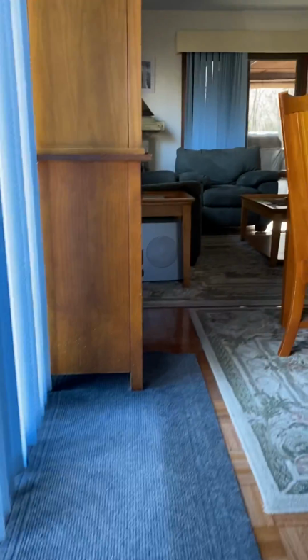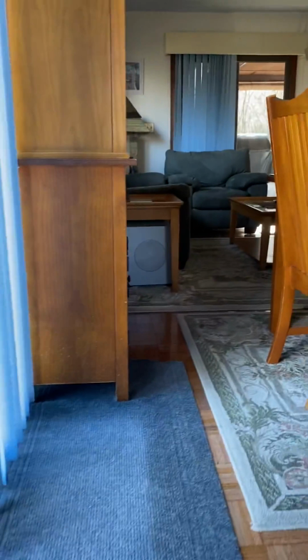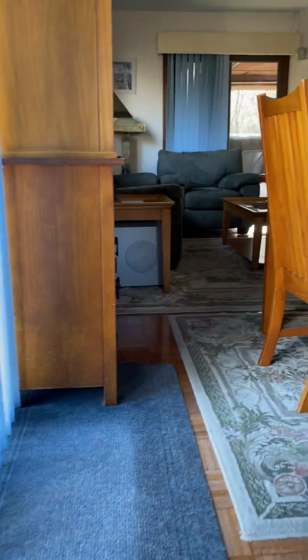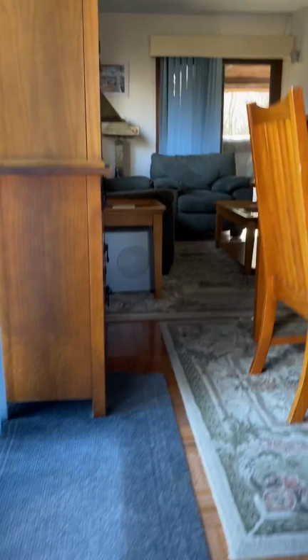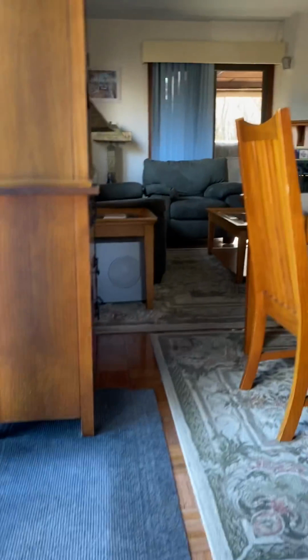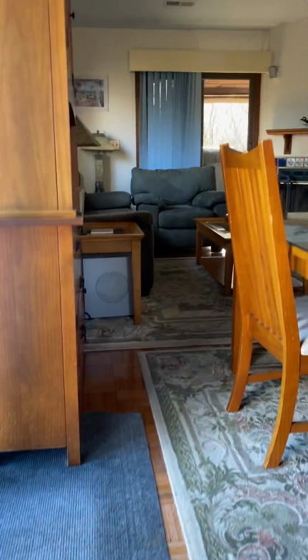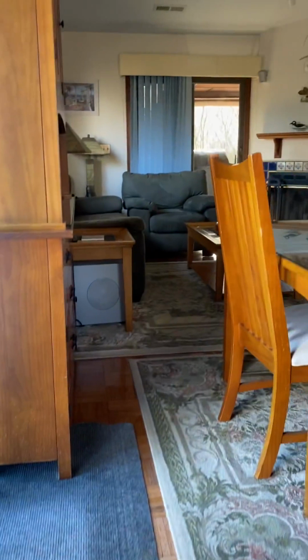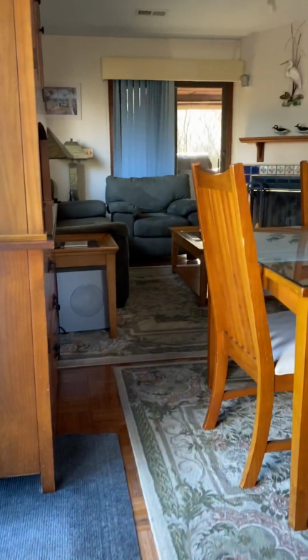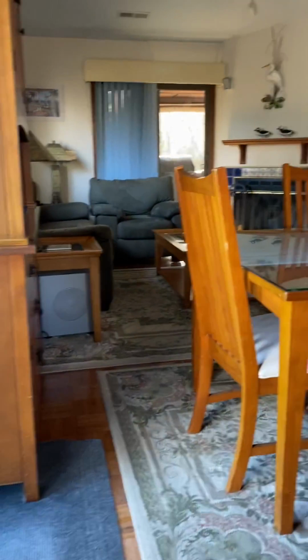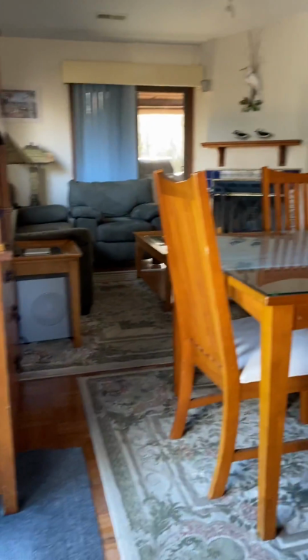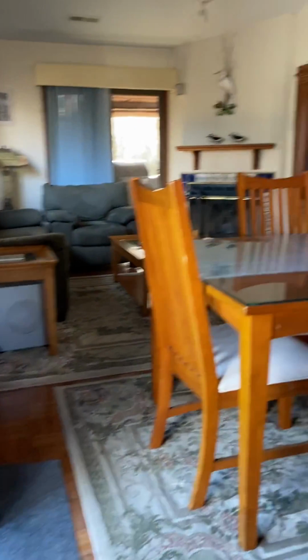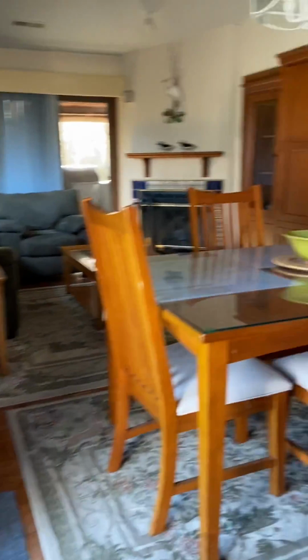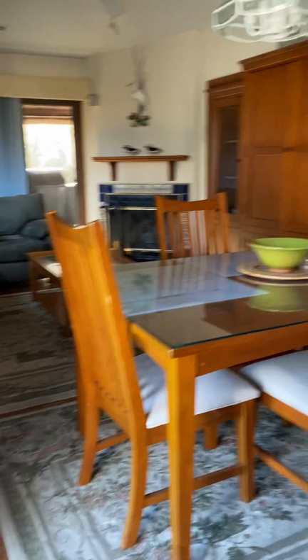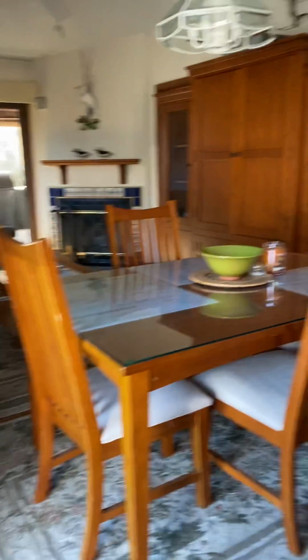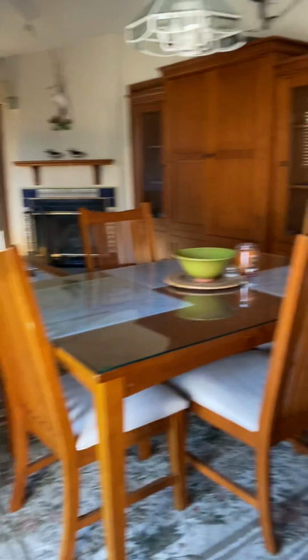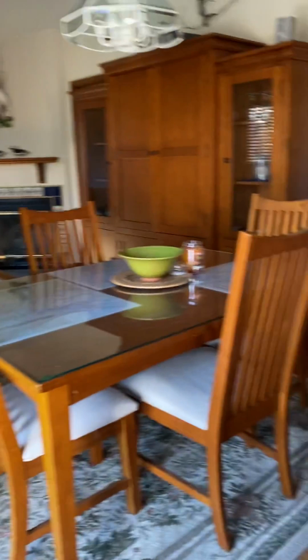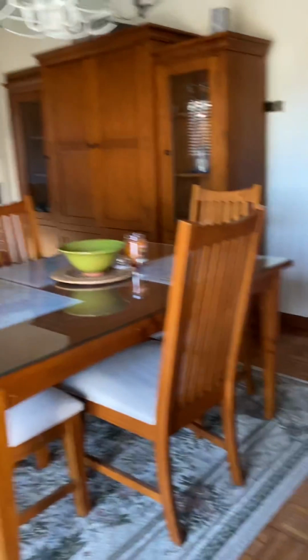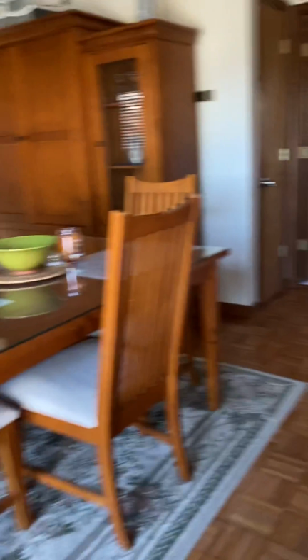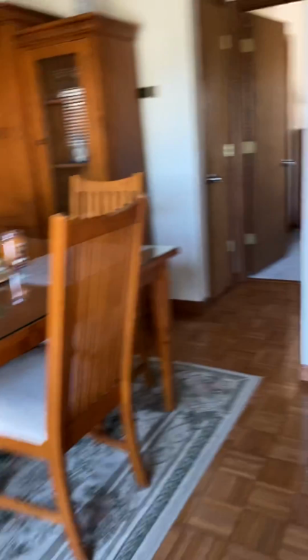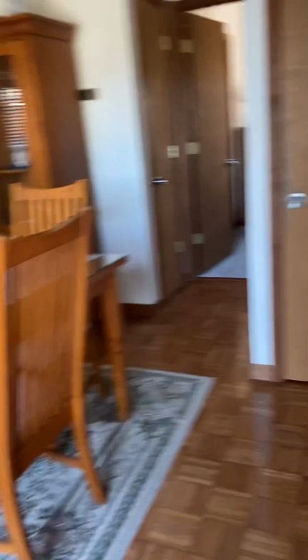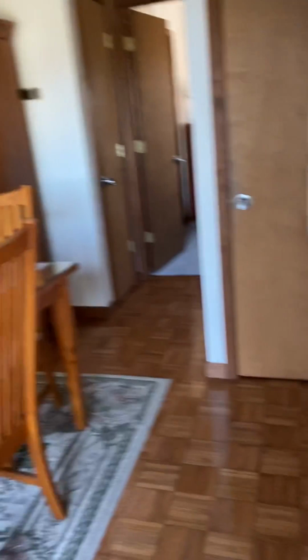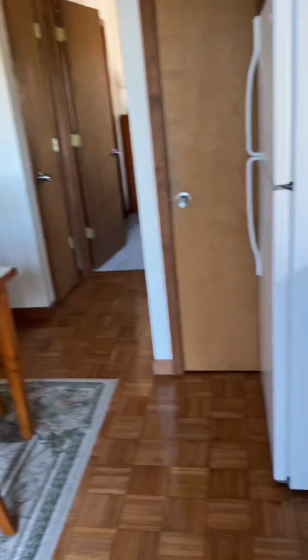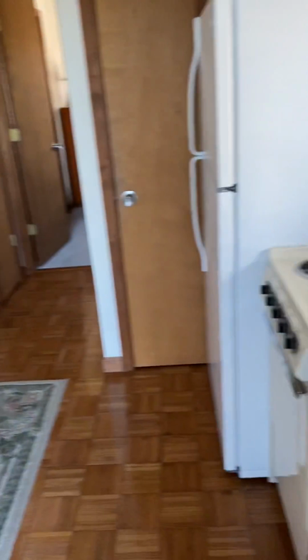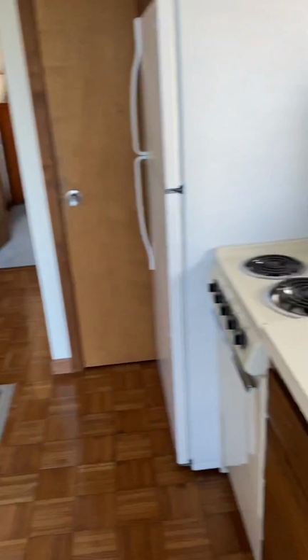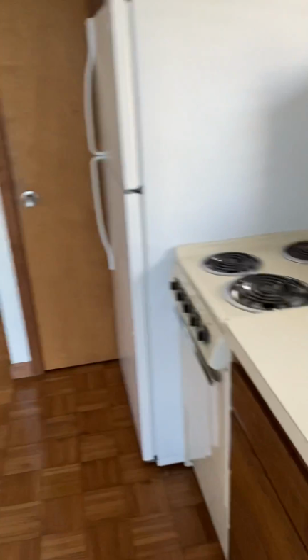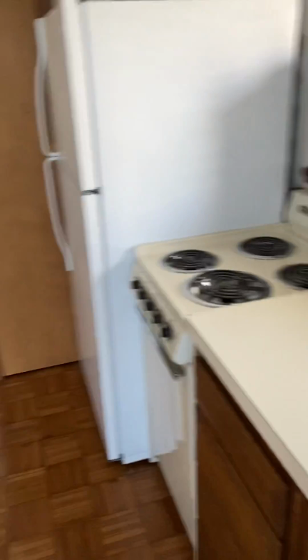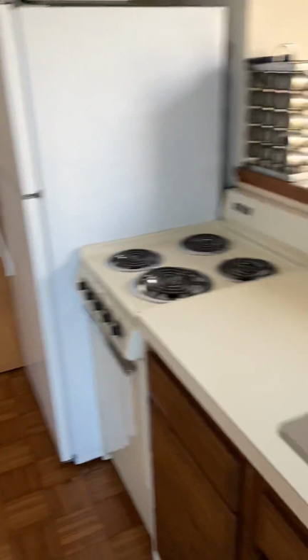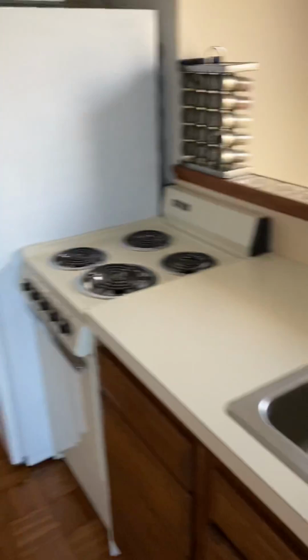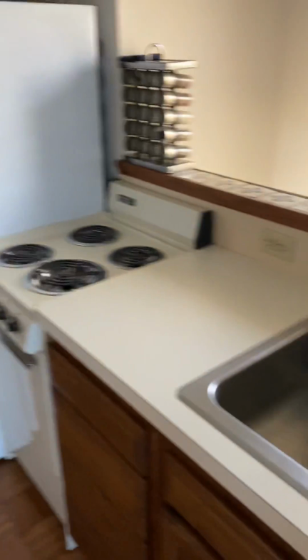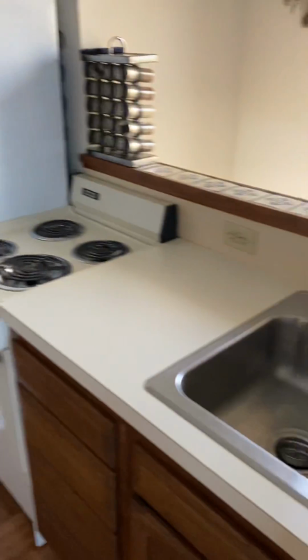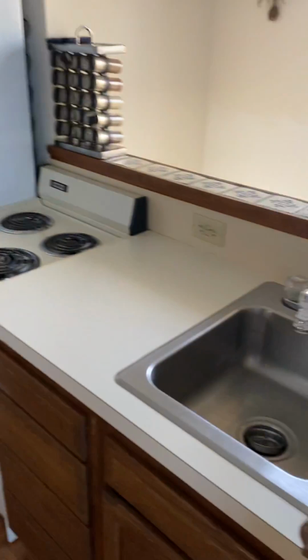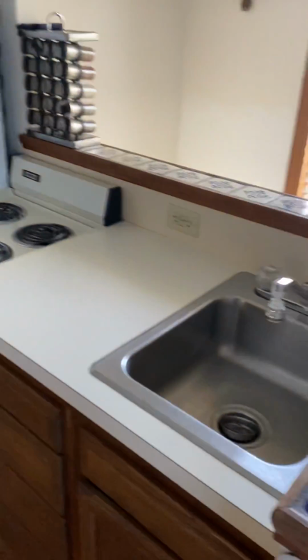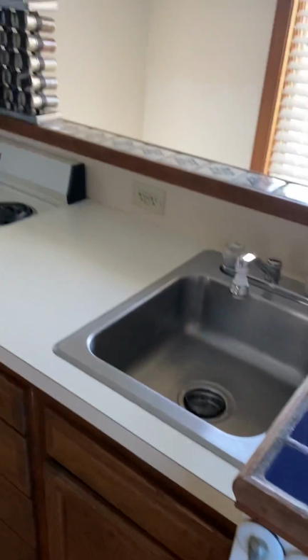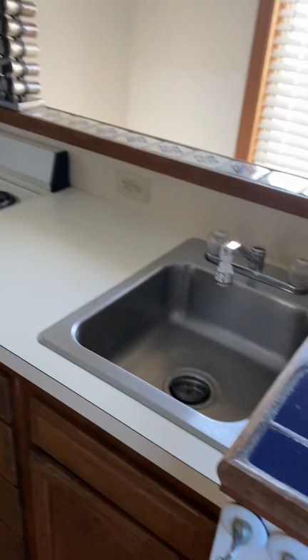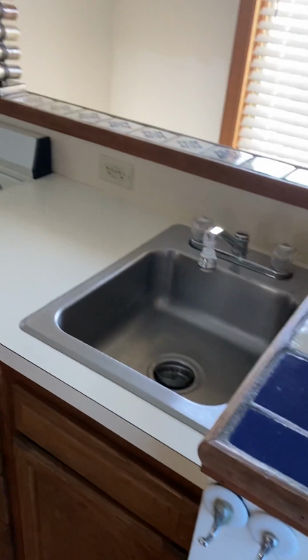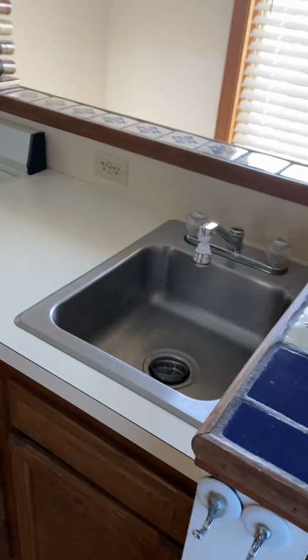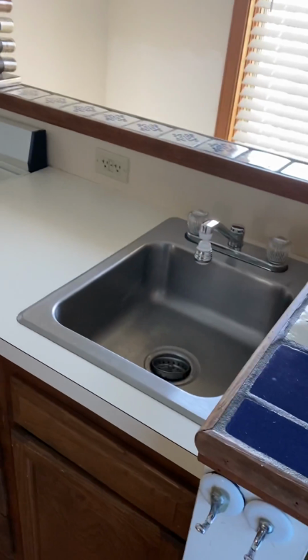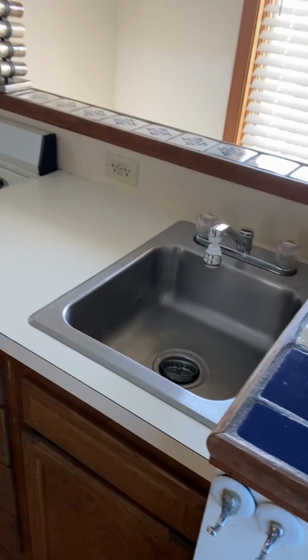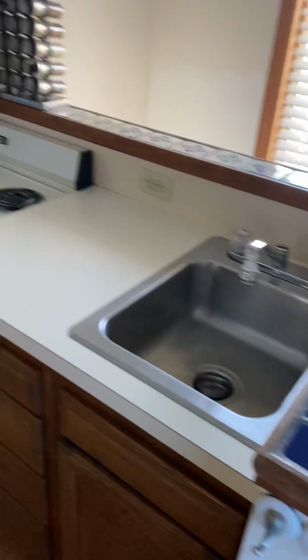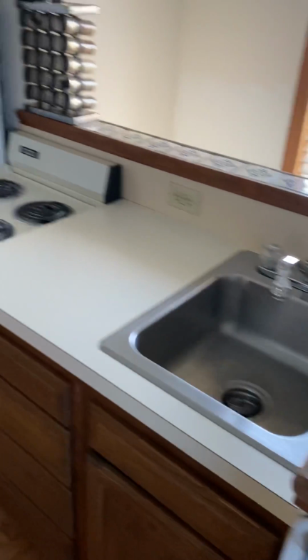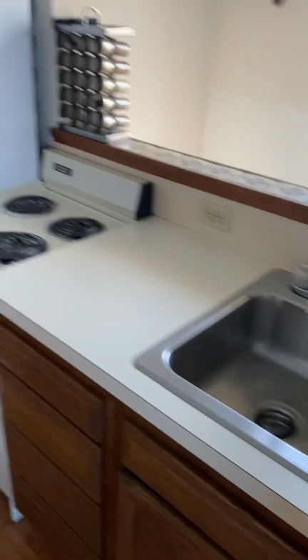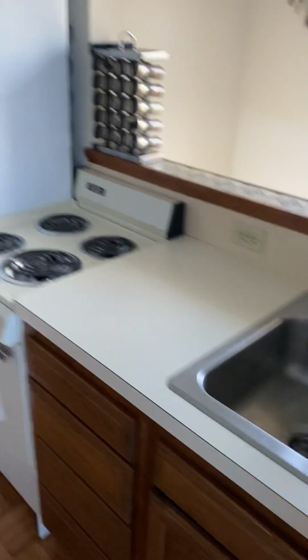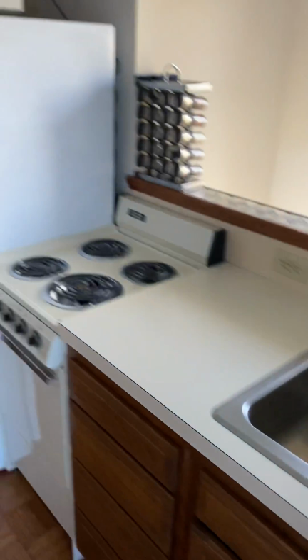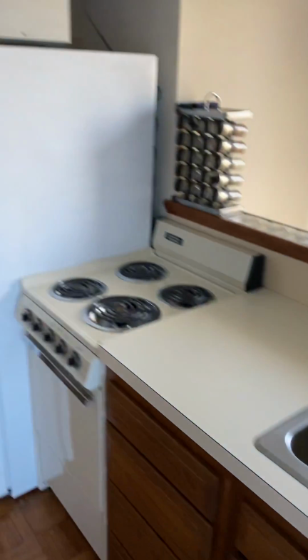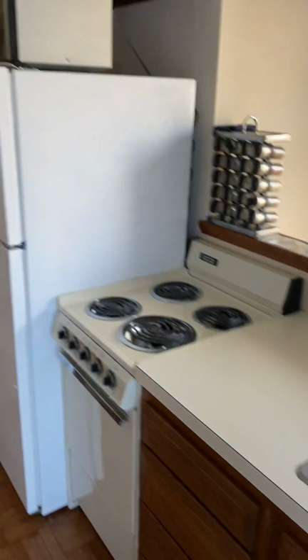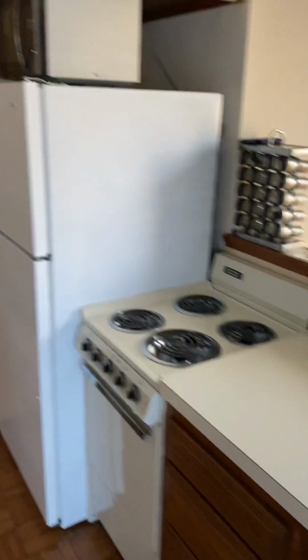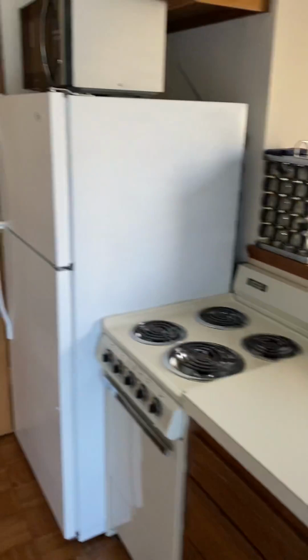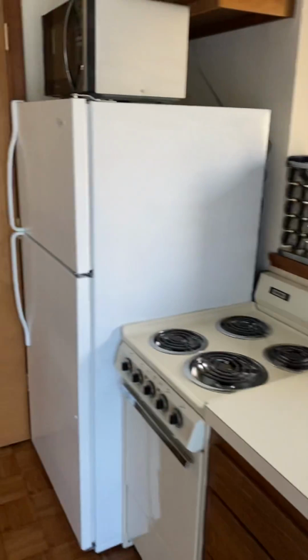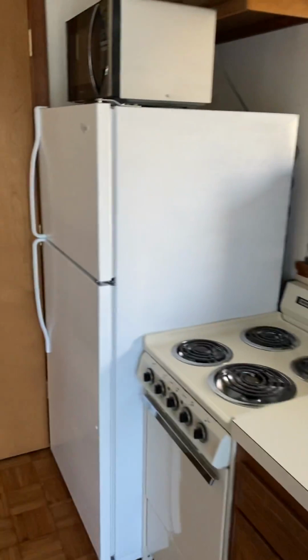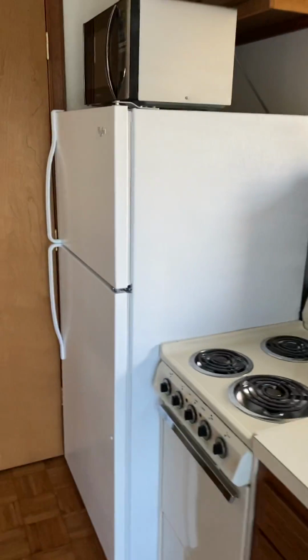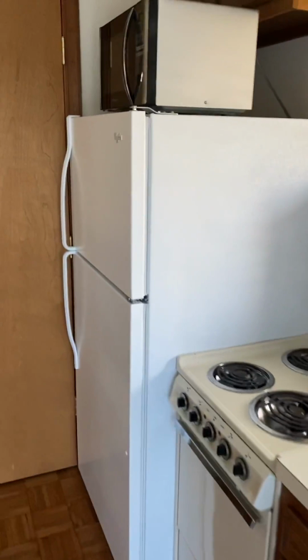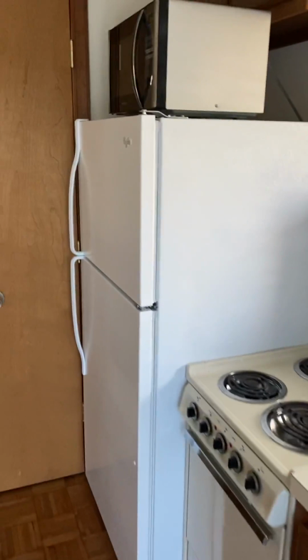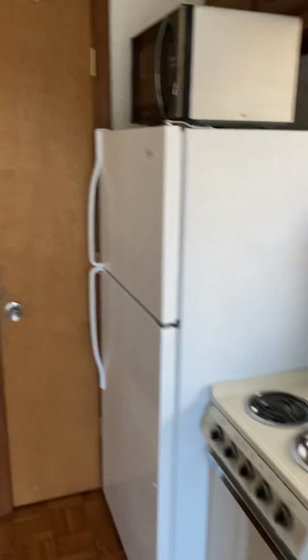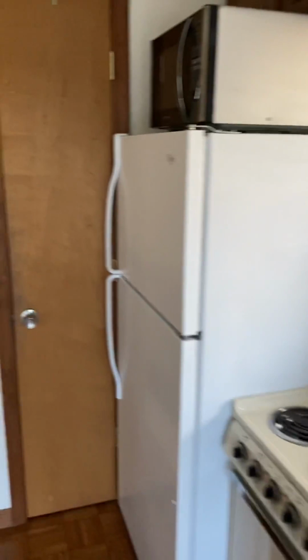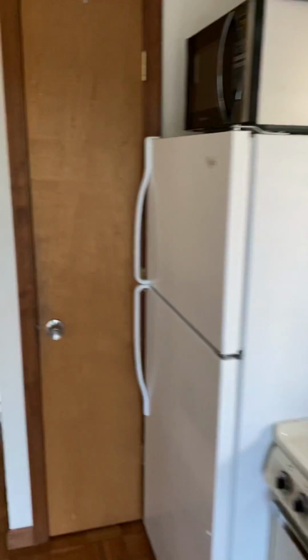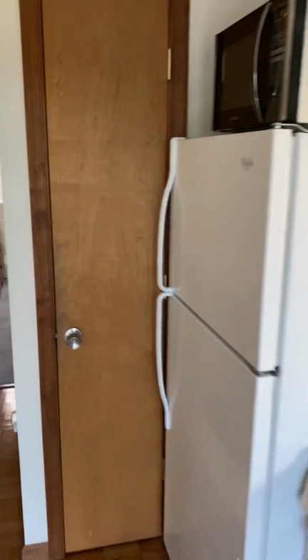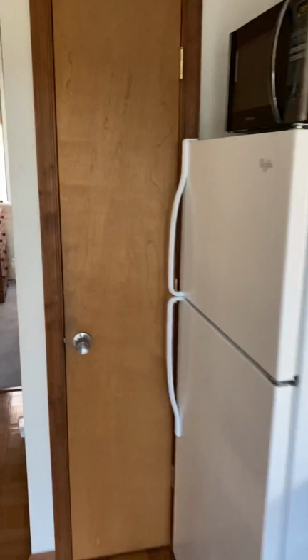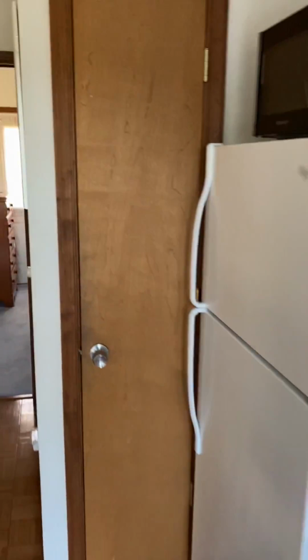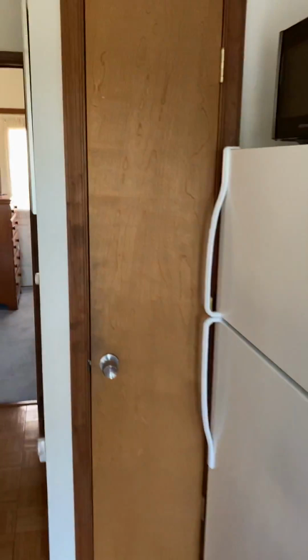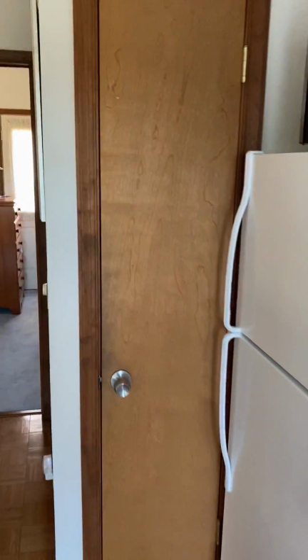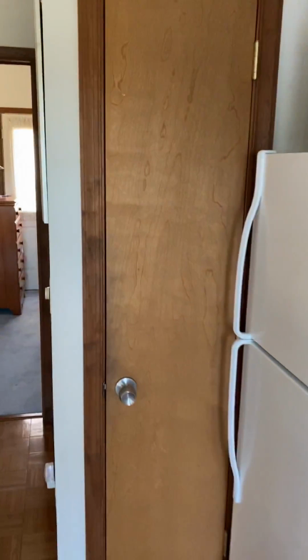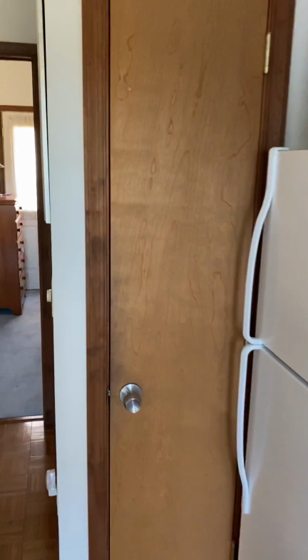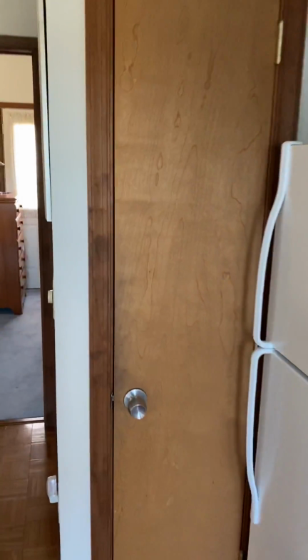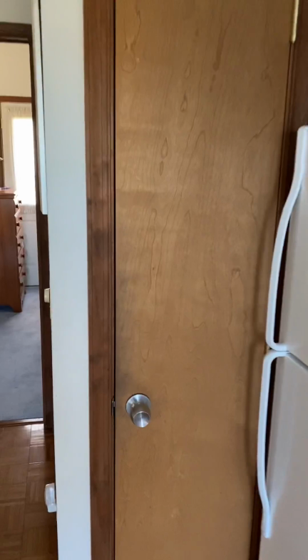Up here is the little tiny kitchen and a little pantry here.